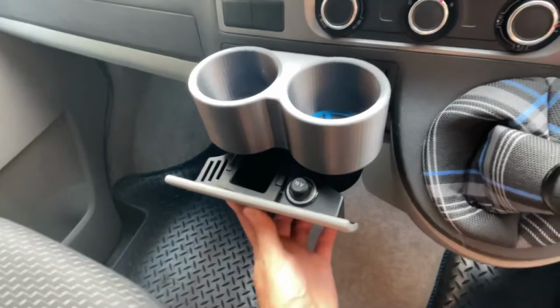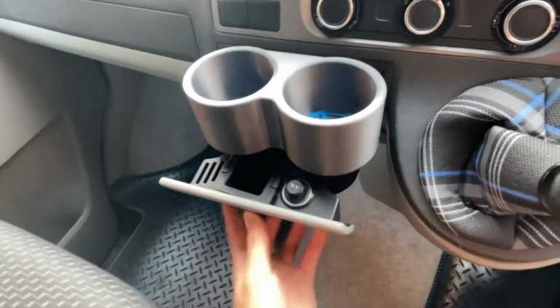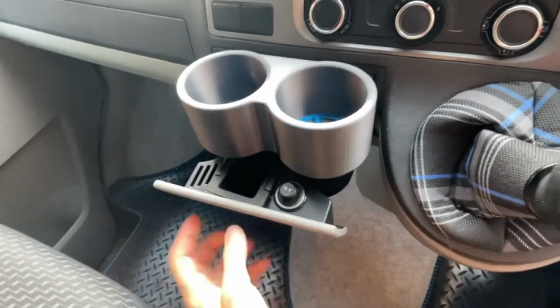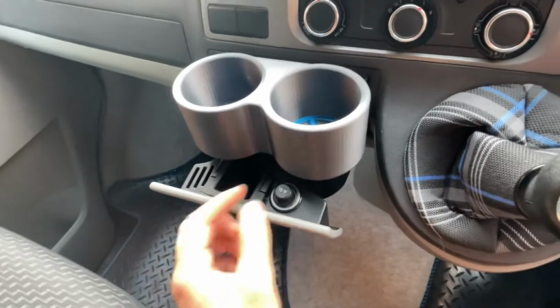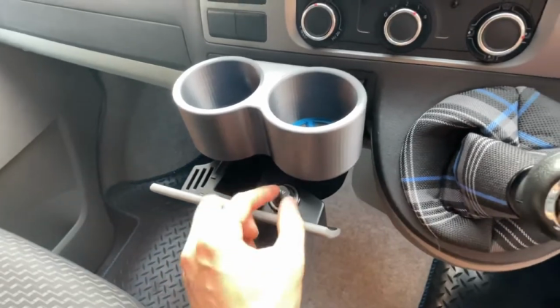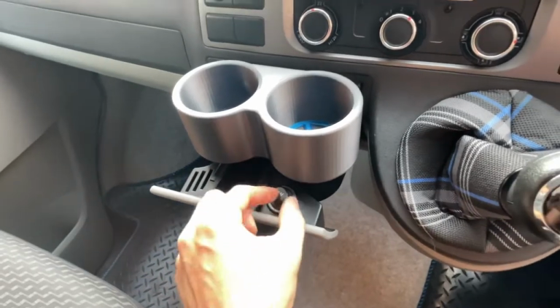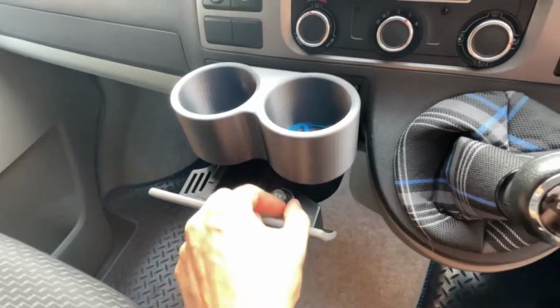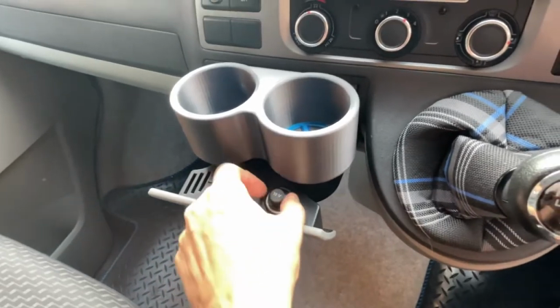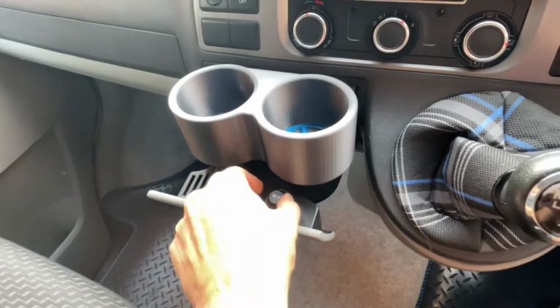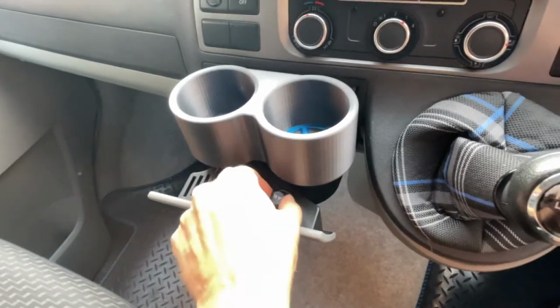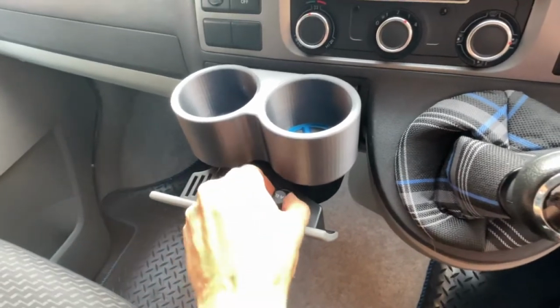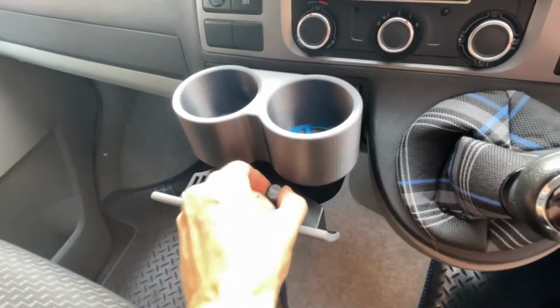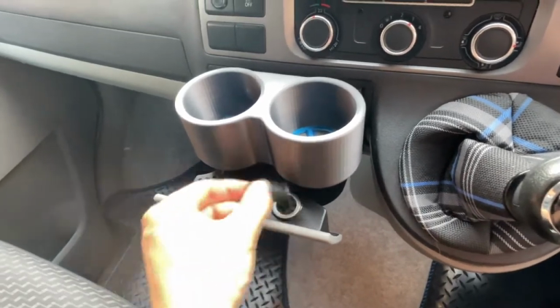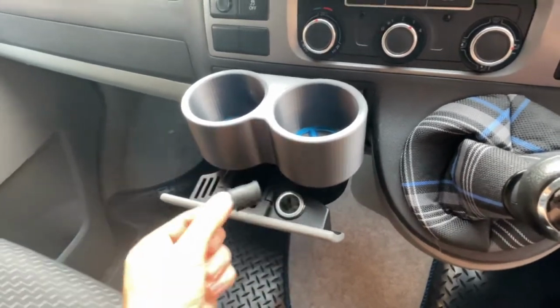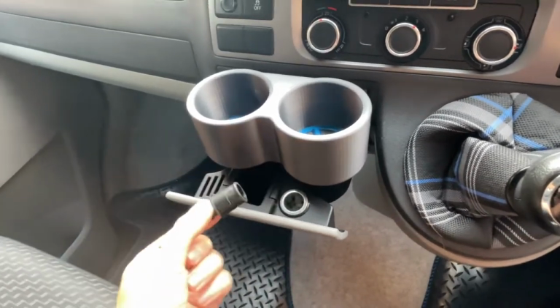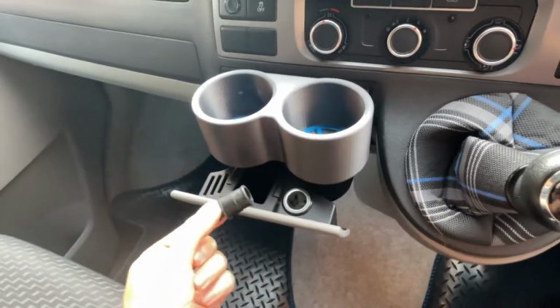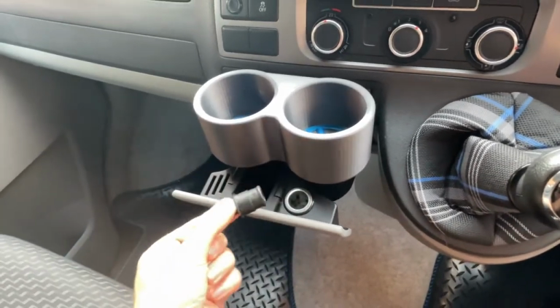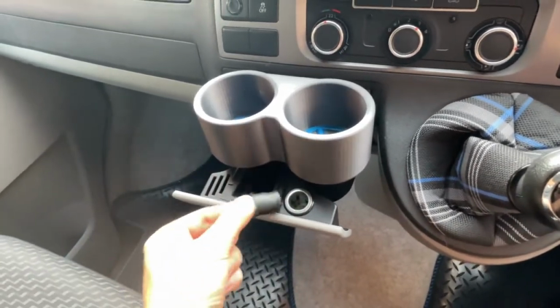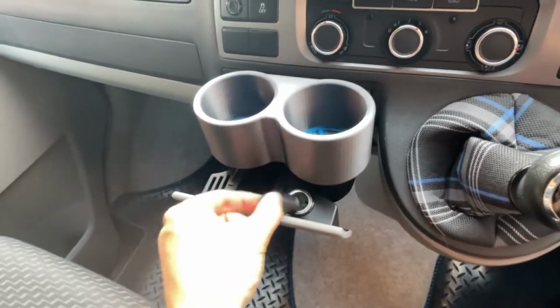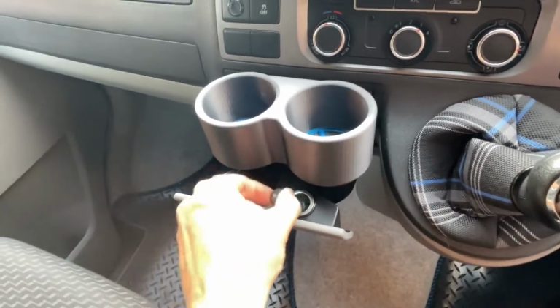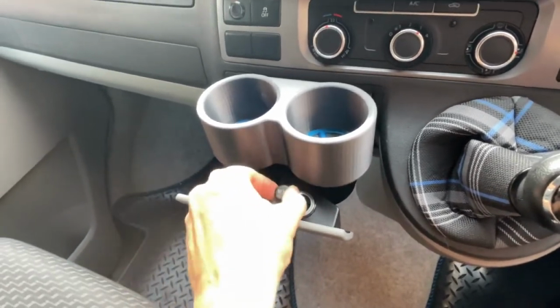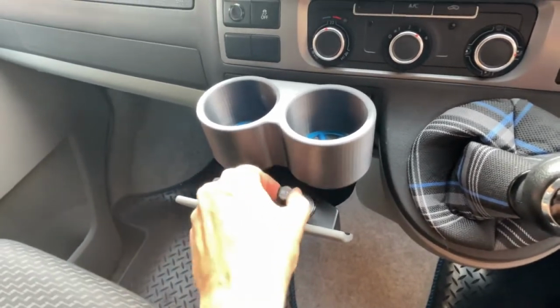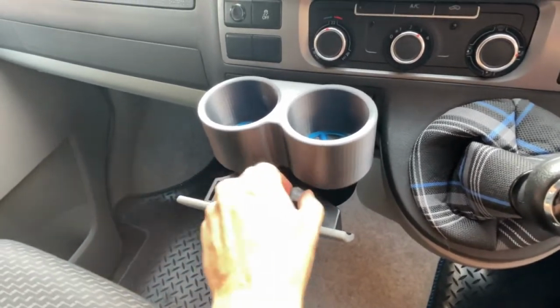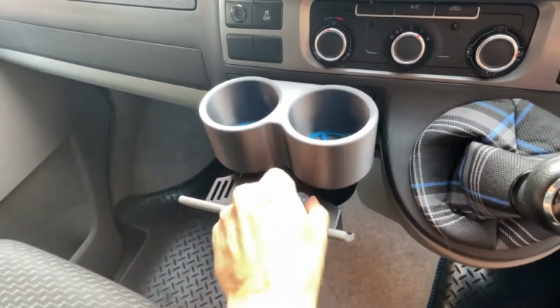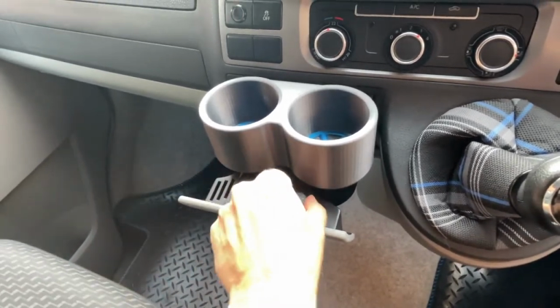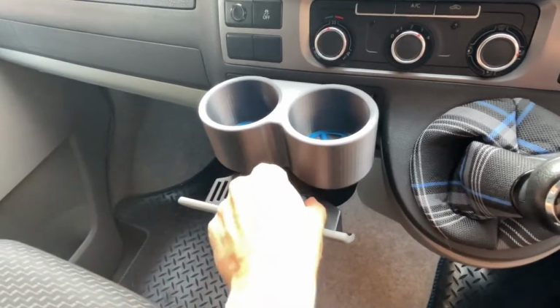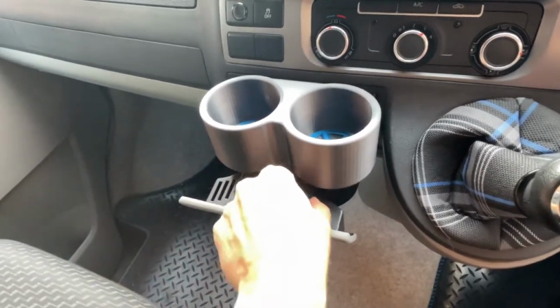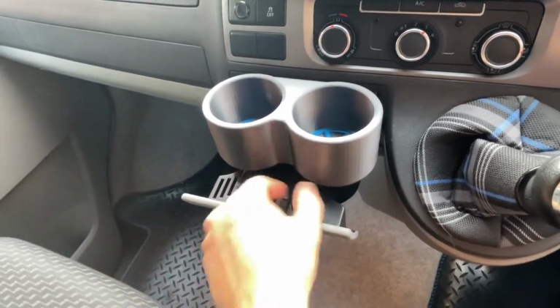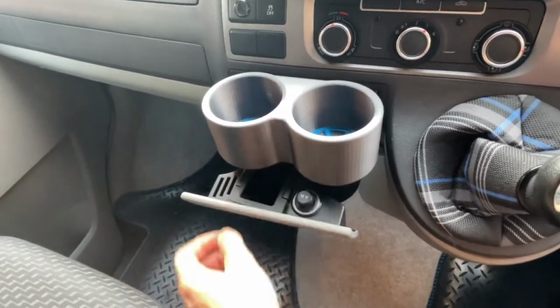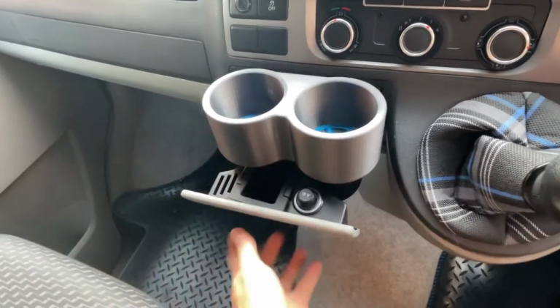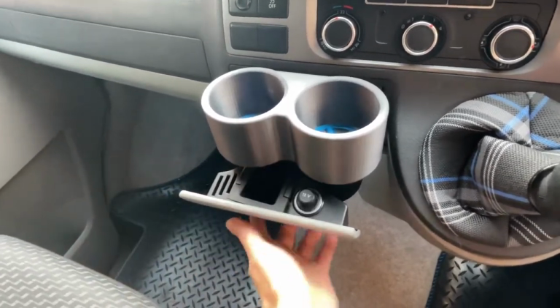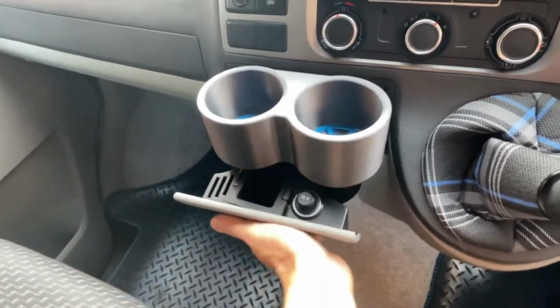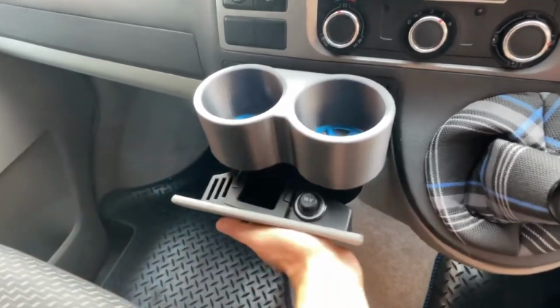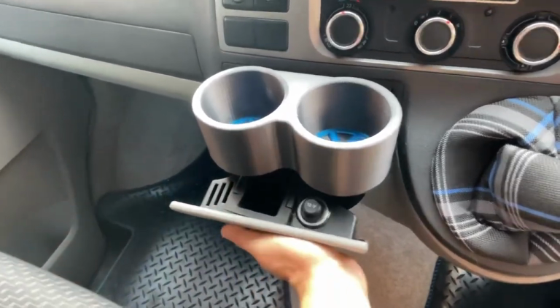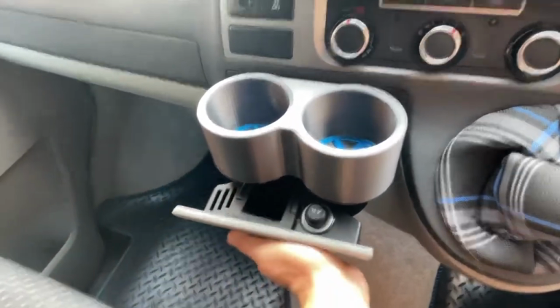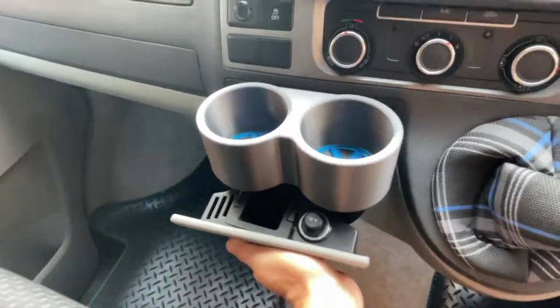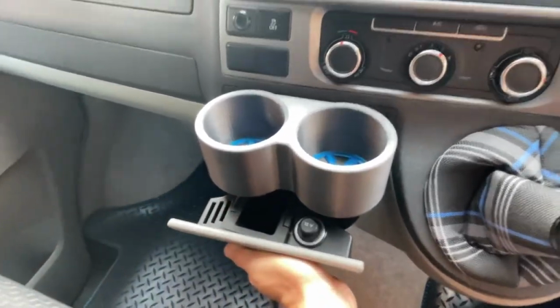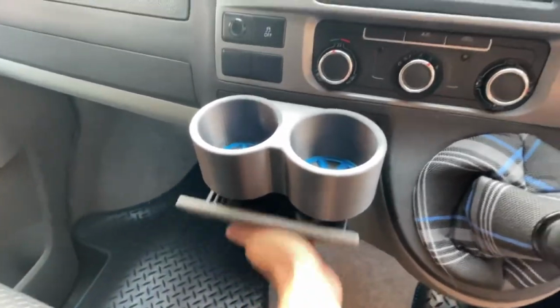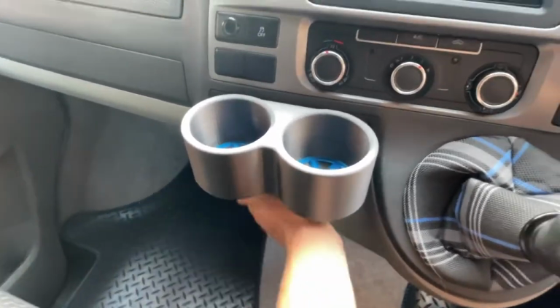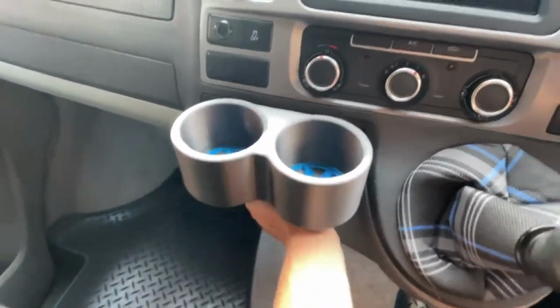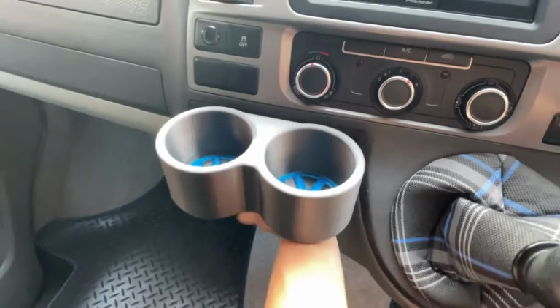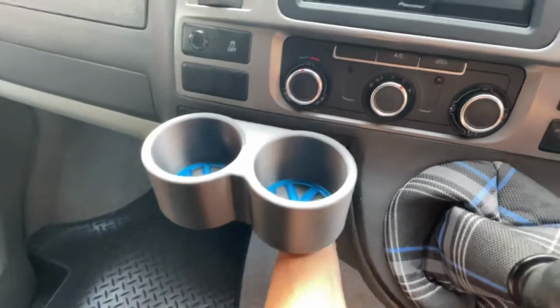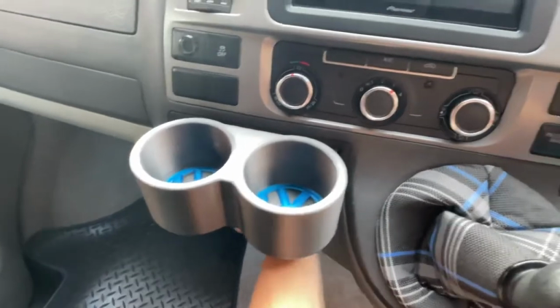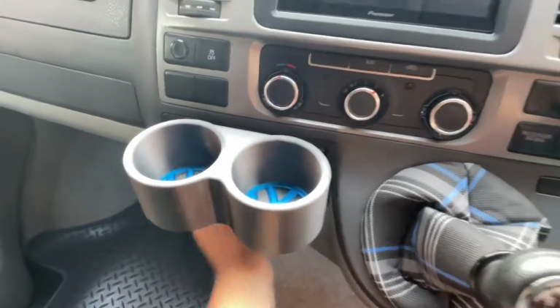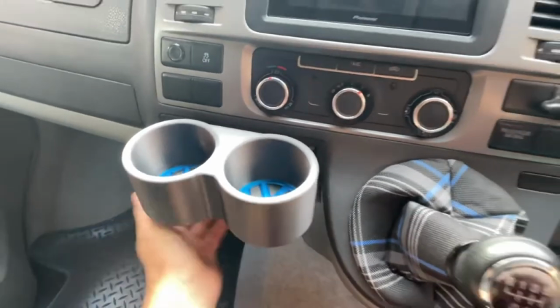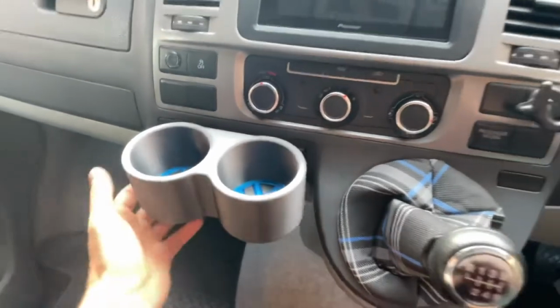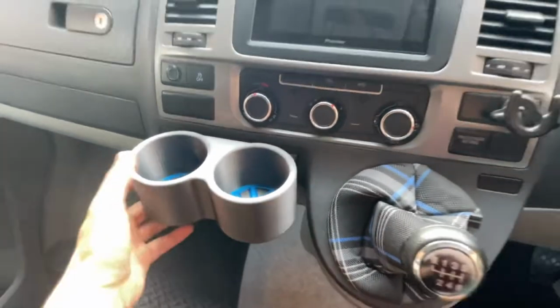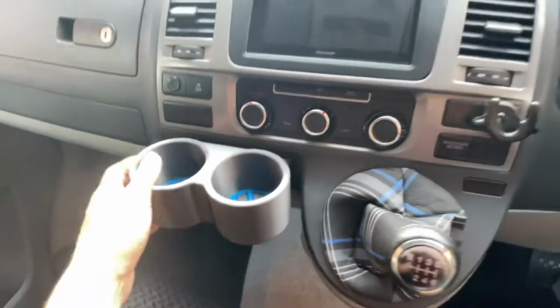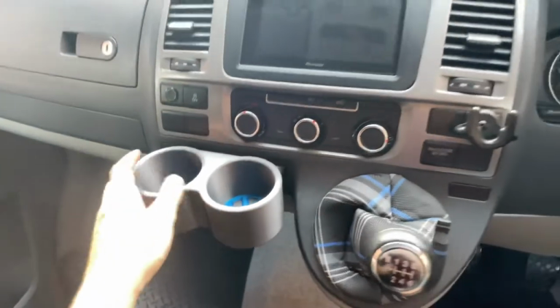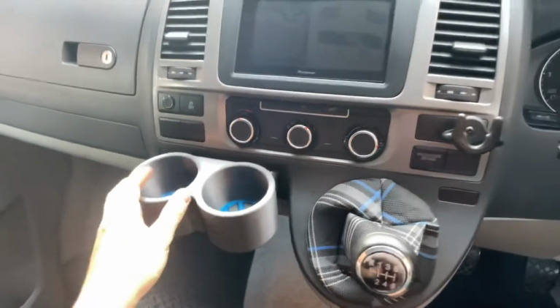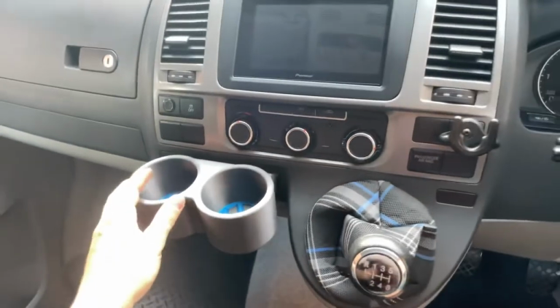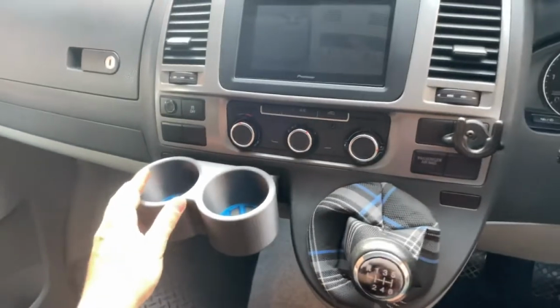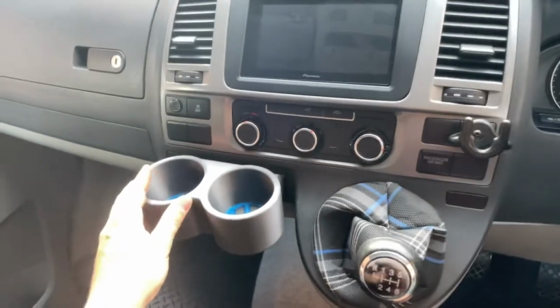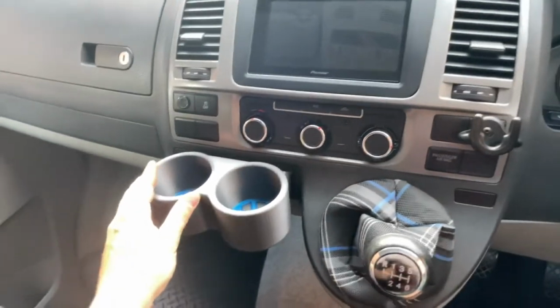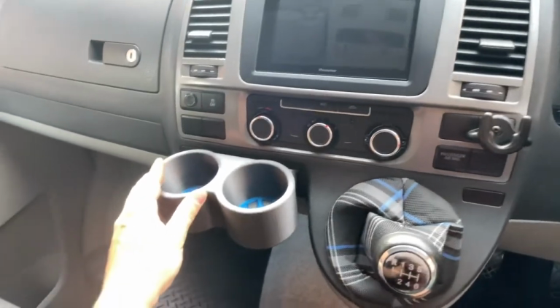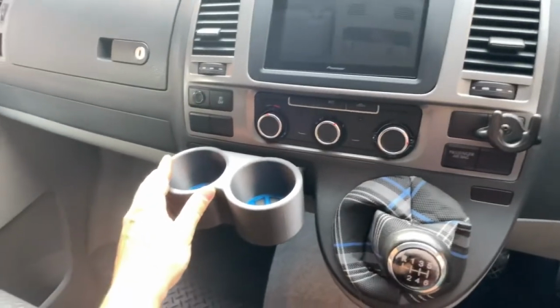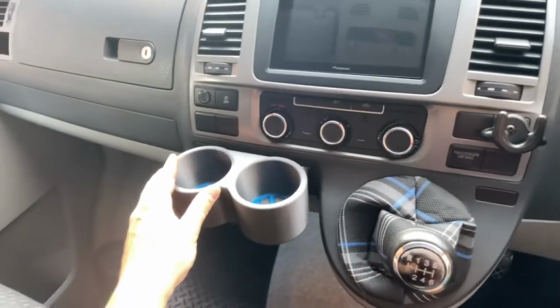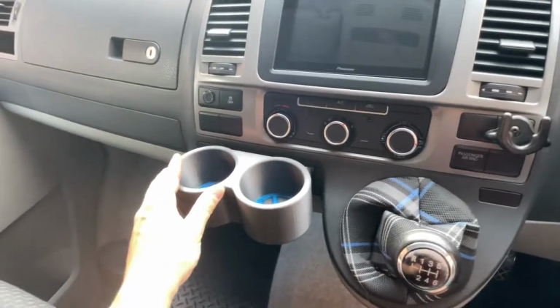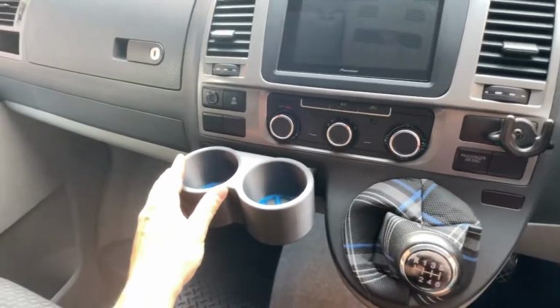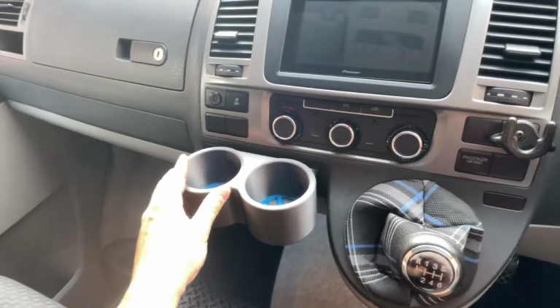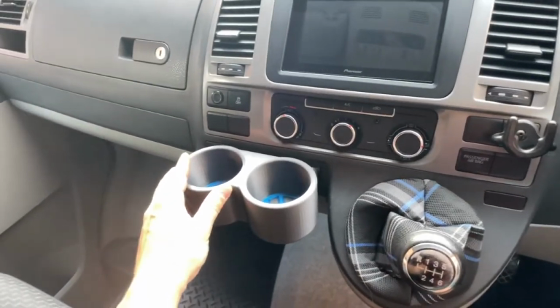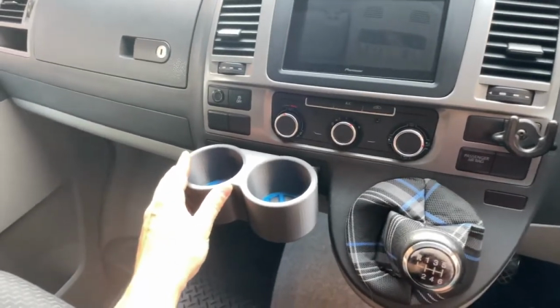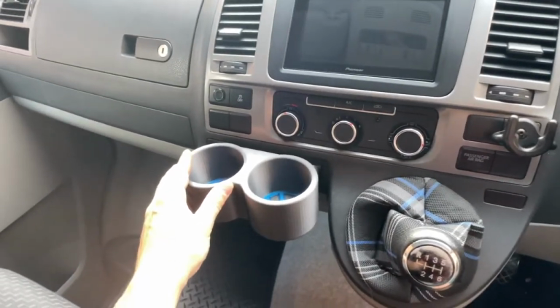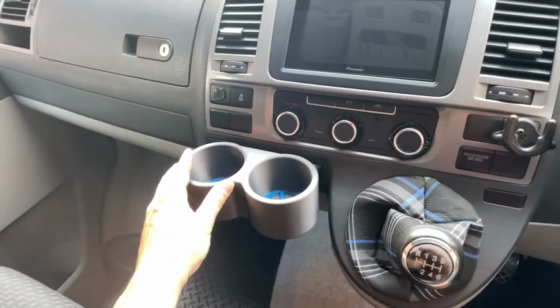You can still get access to the cigarette lighter port as well, so no functionality is lost.